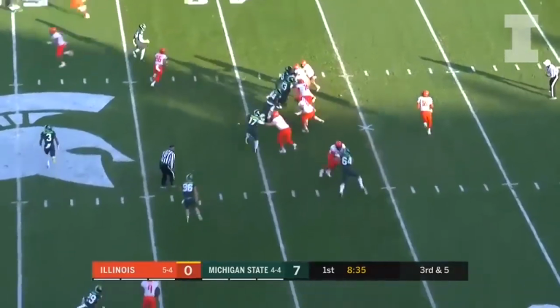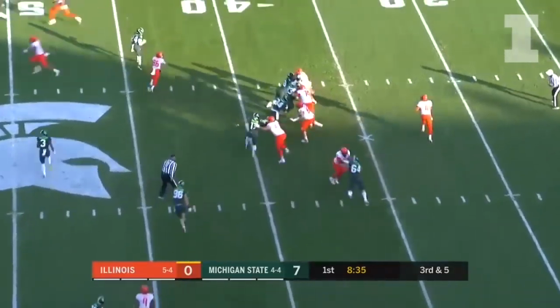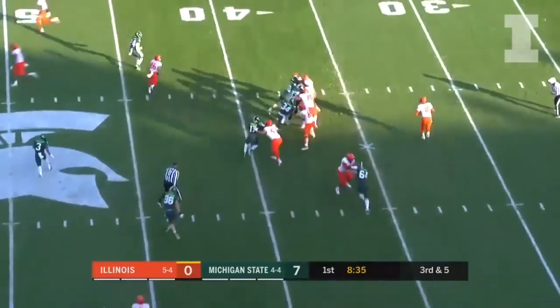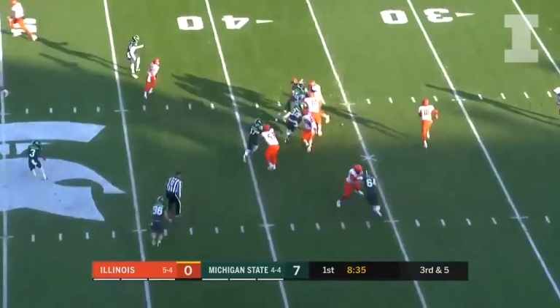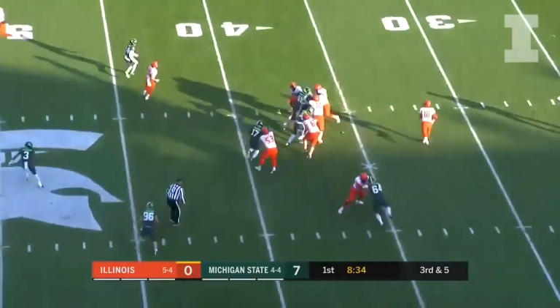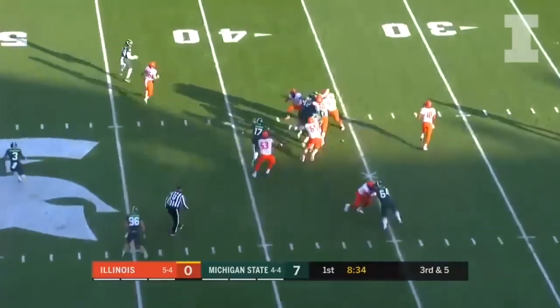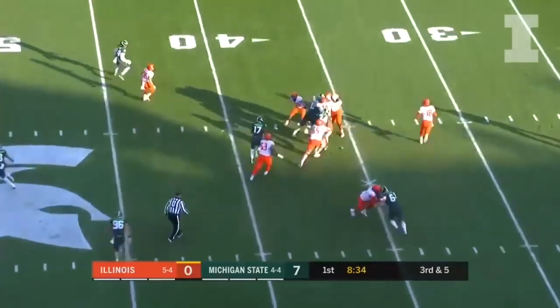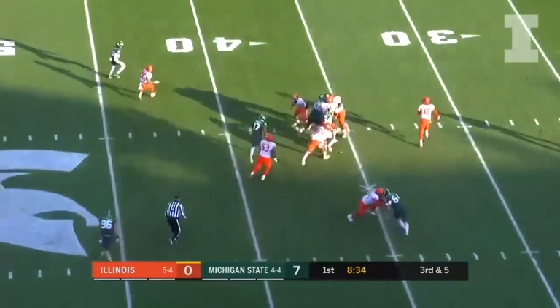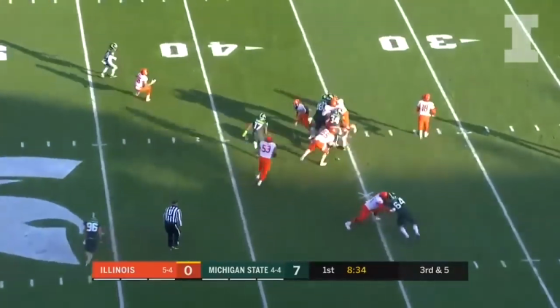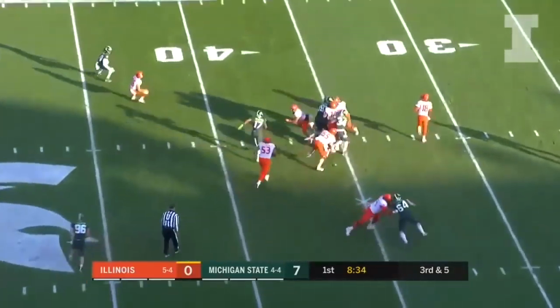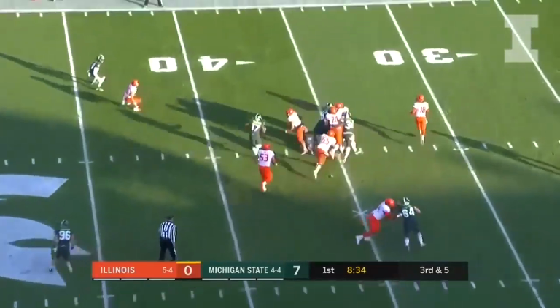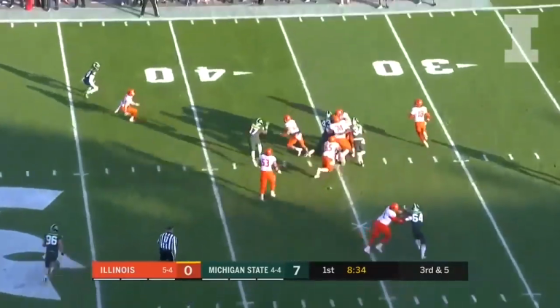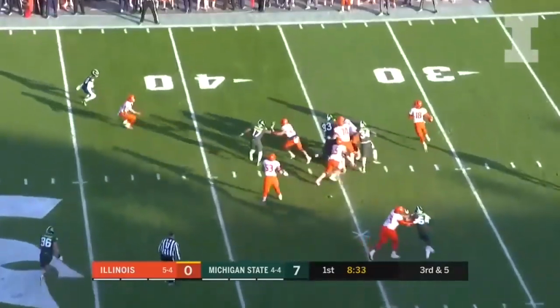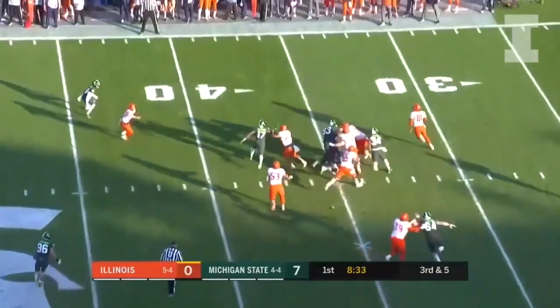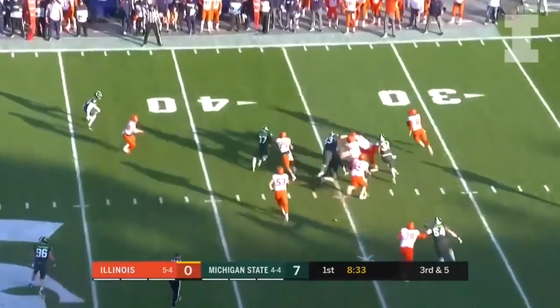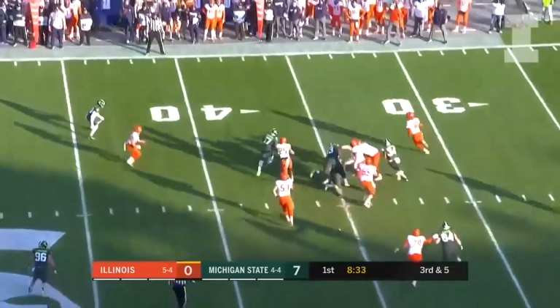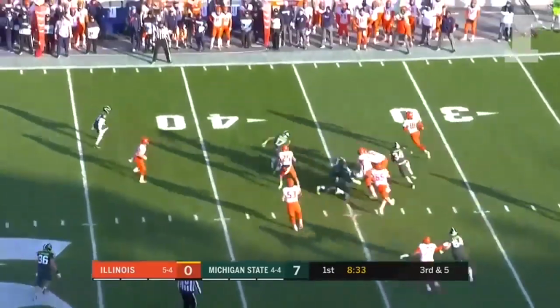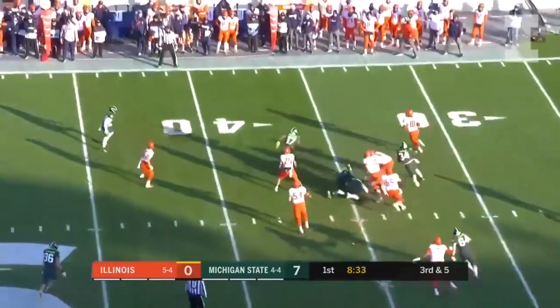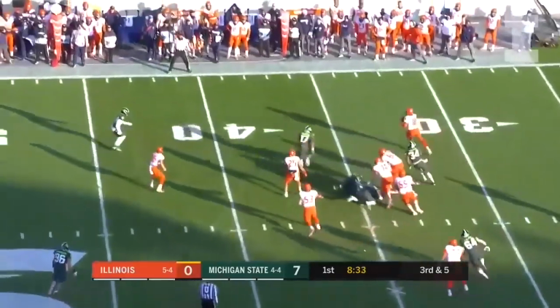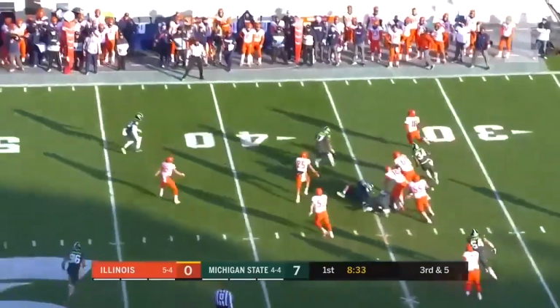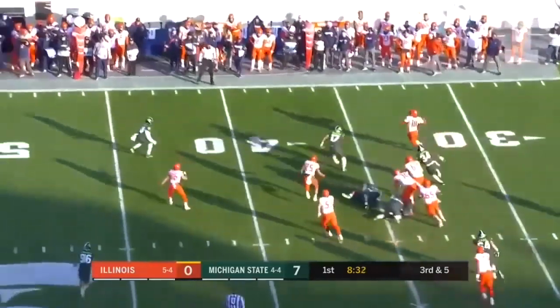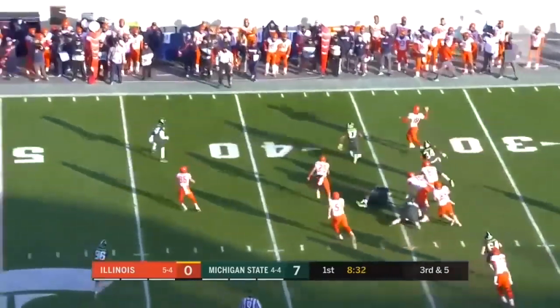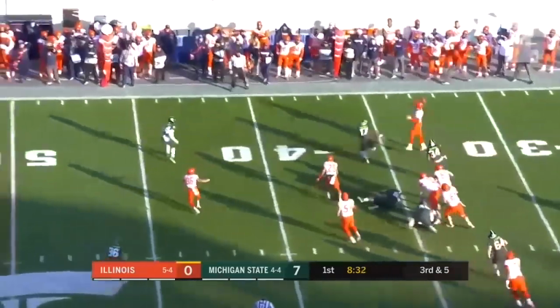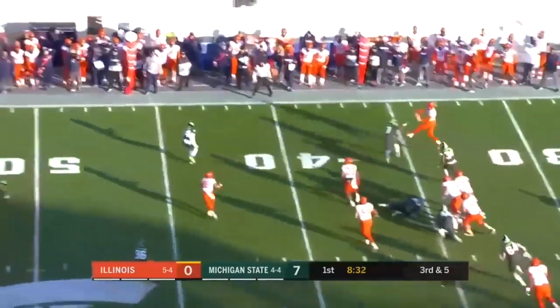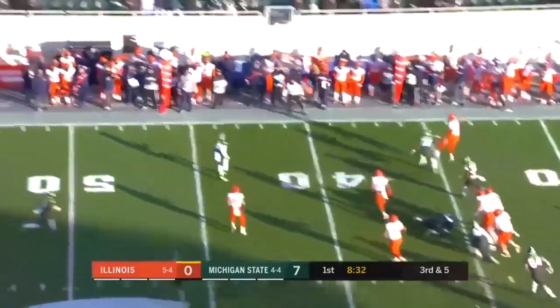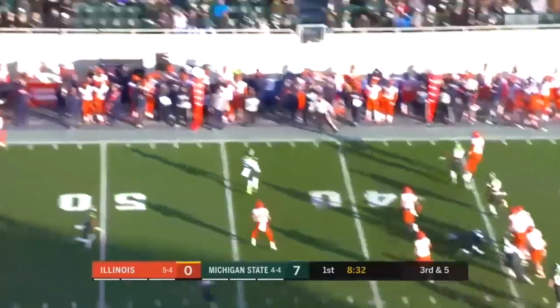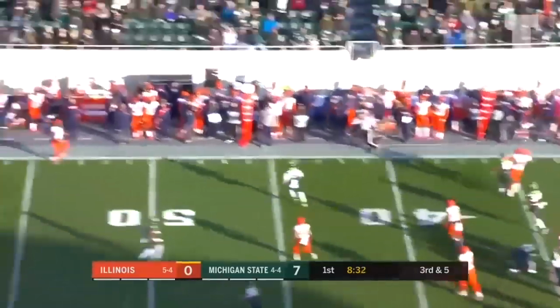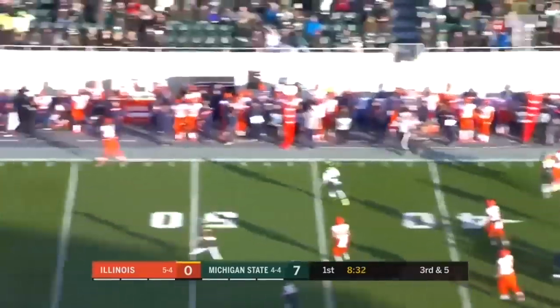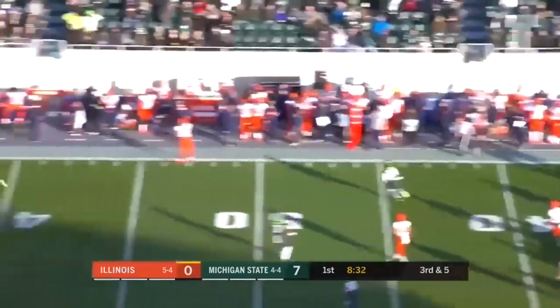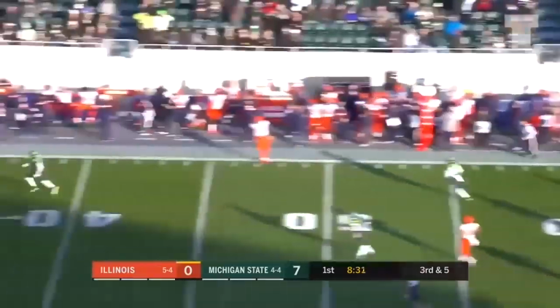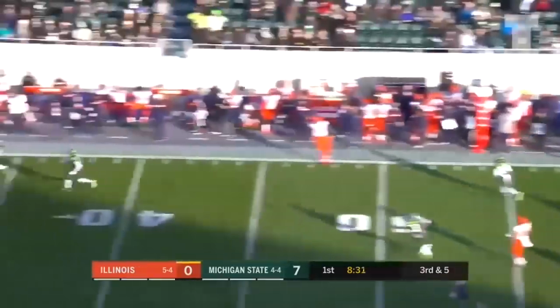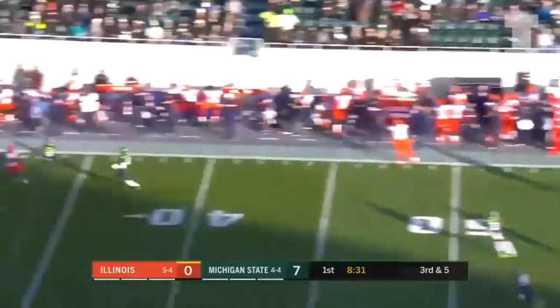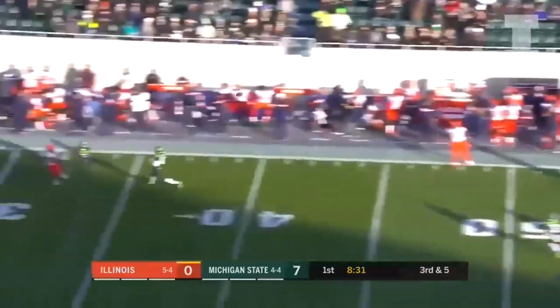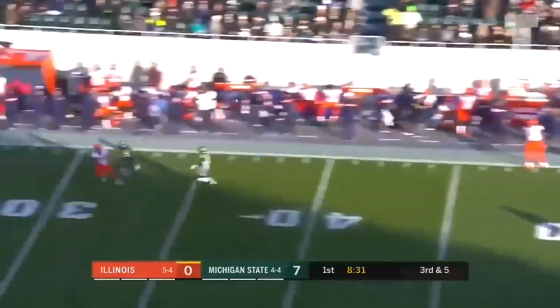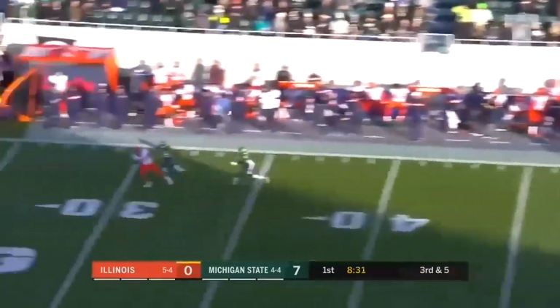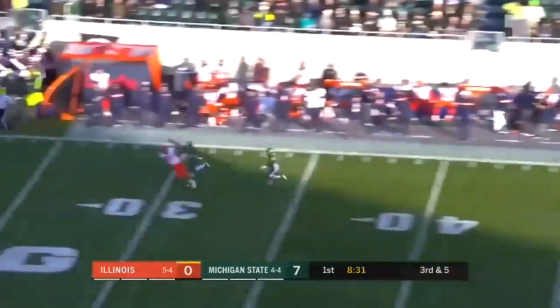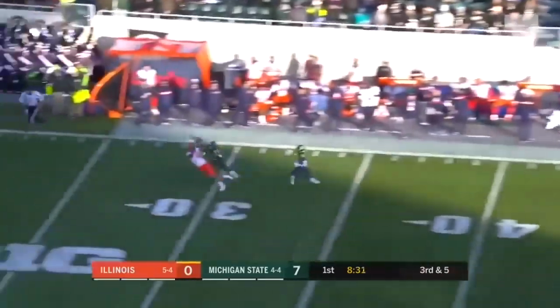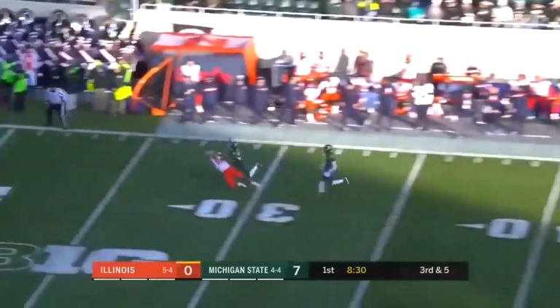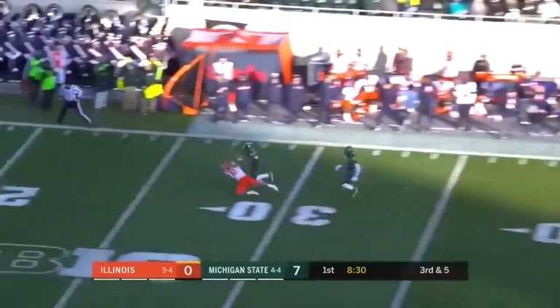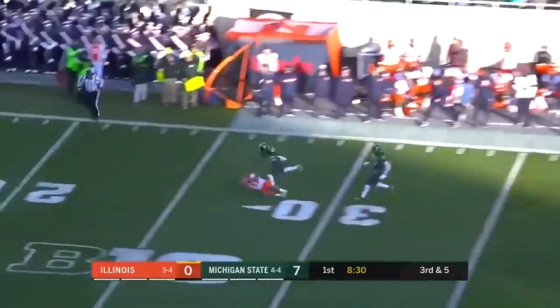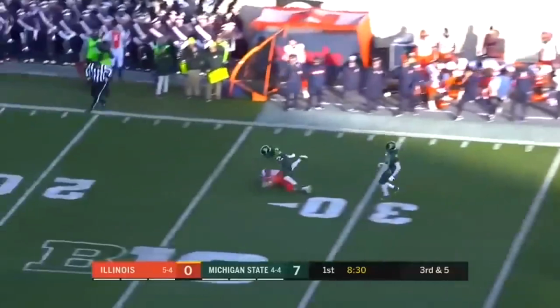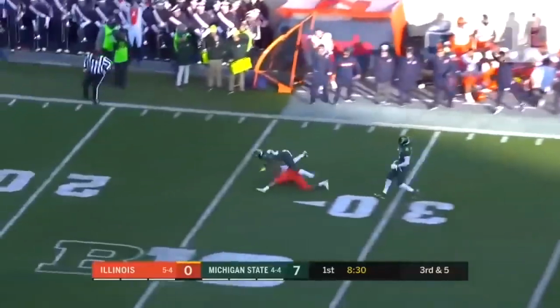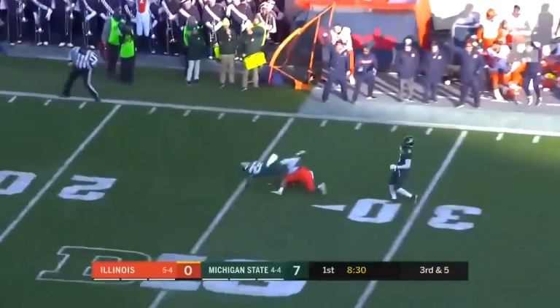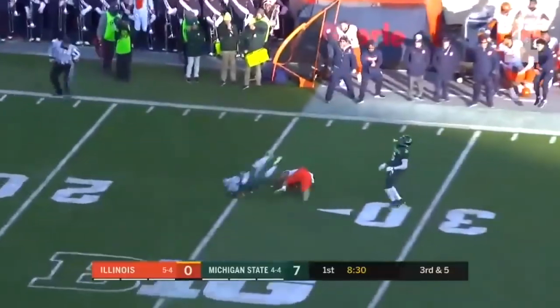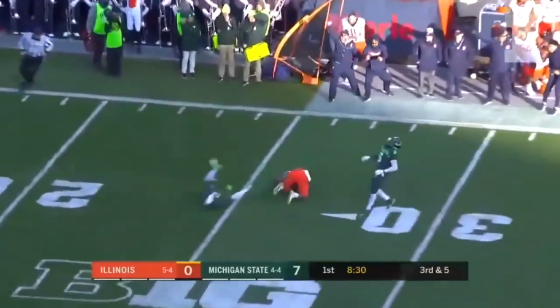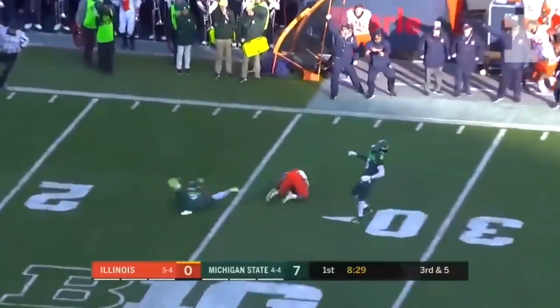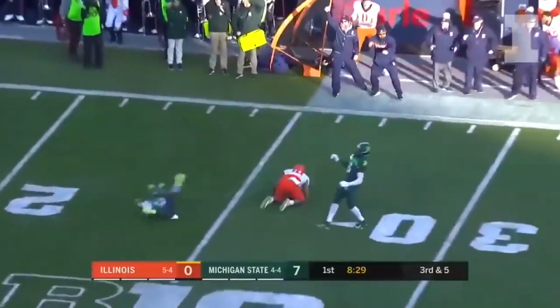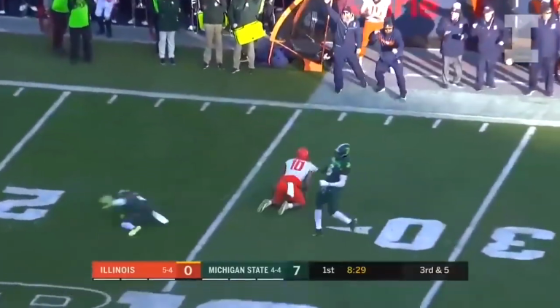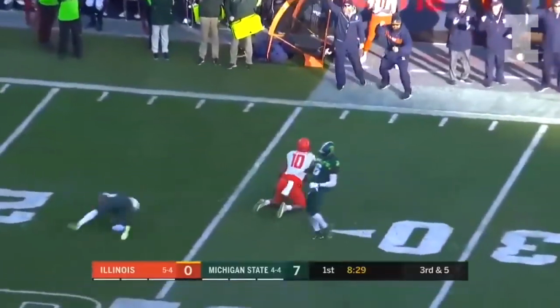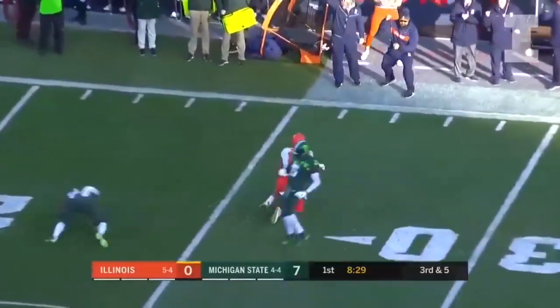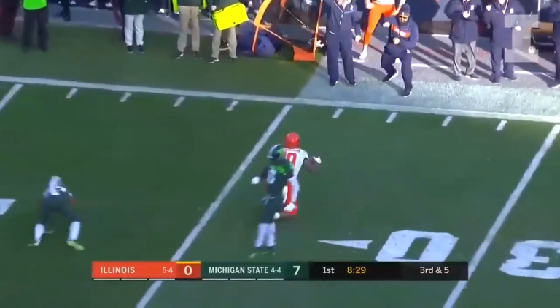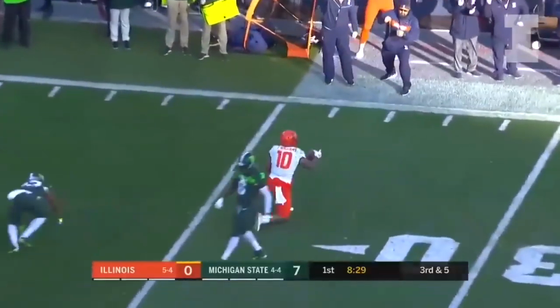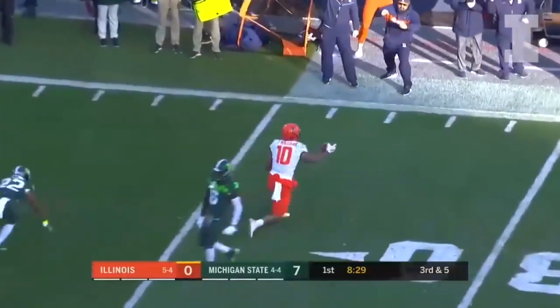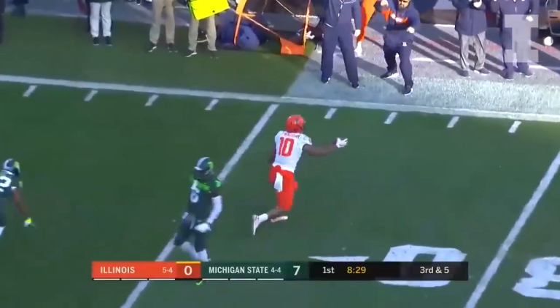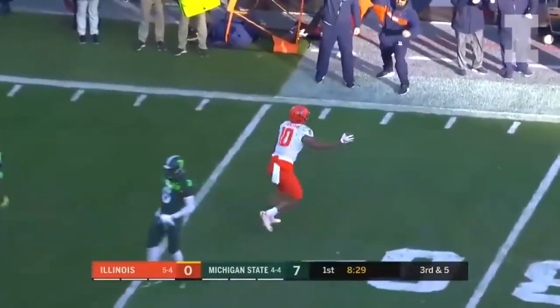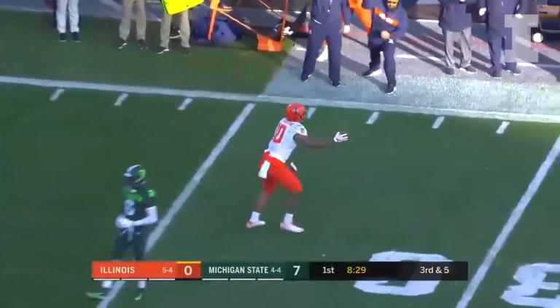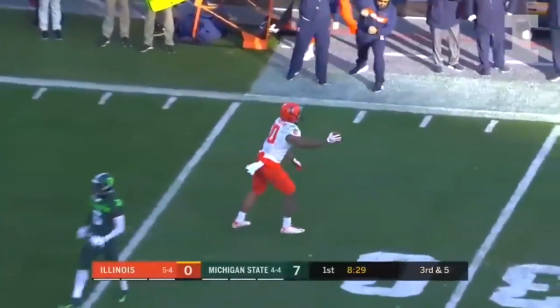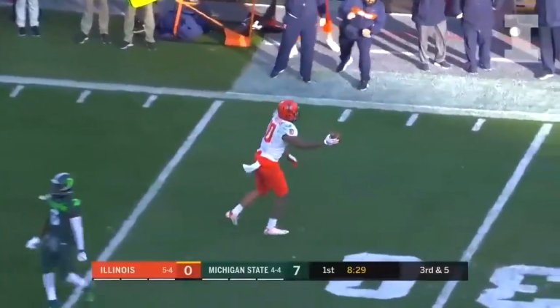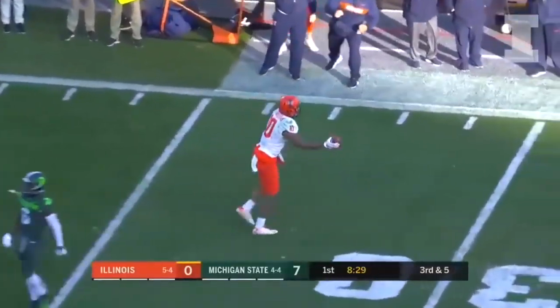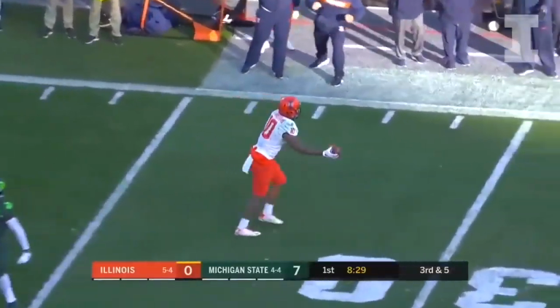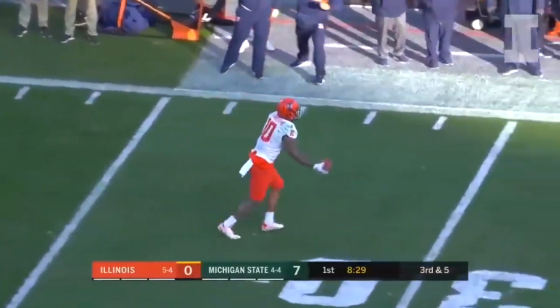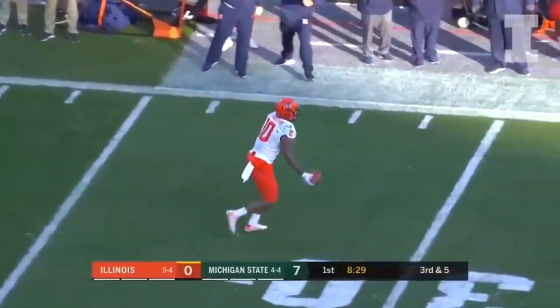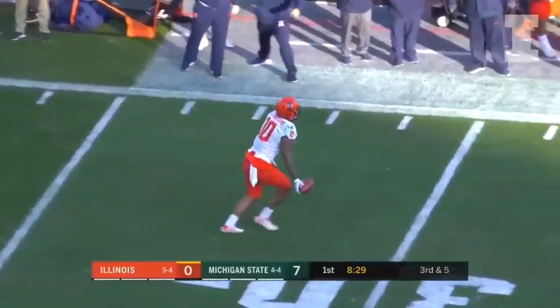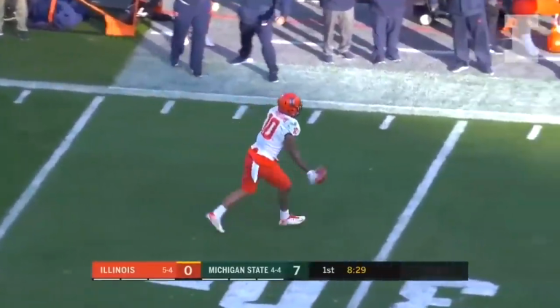Peters on the roll, throwing into traffic, and a great catch by Justice Williams.